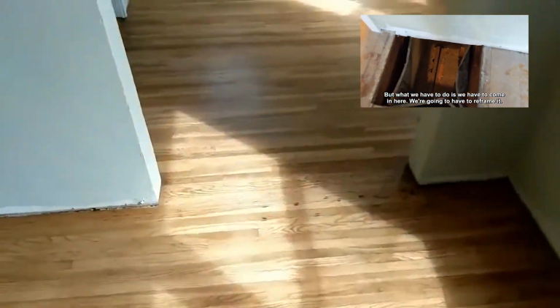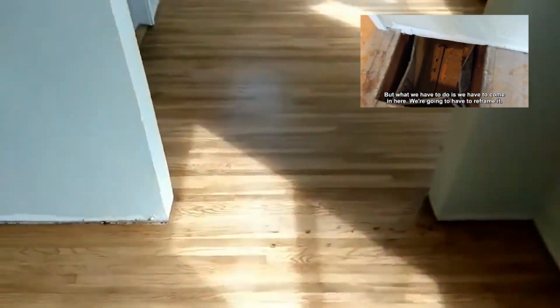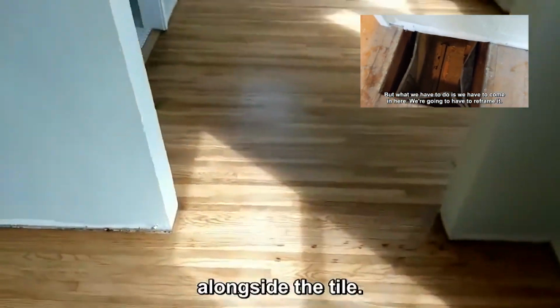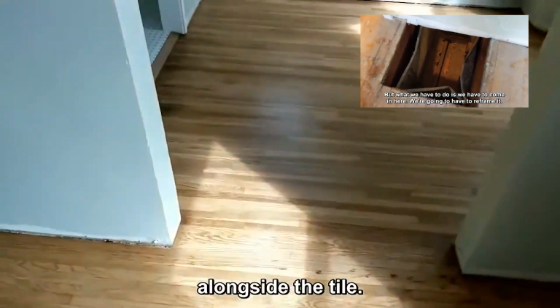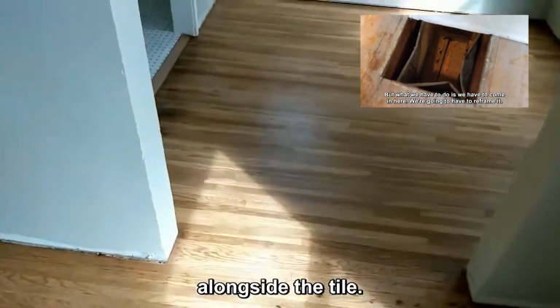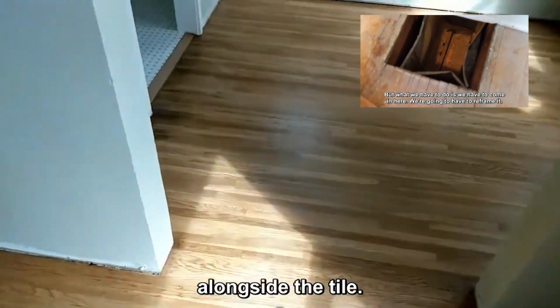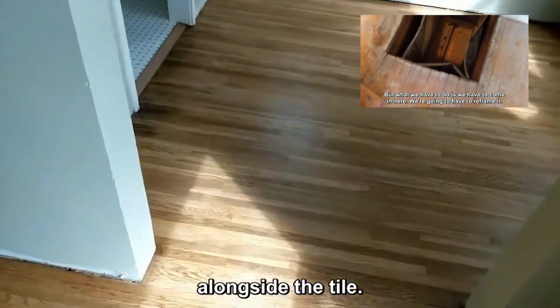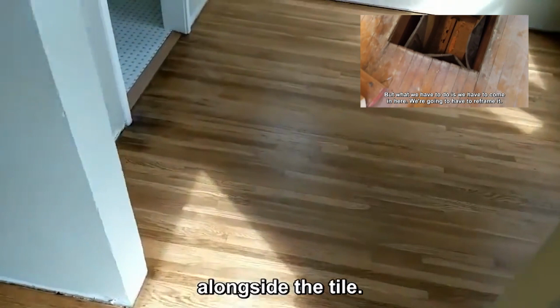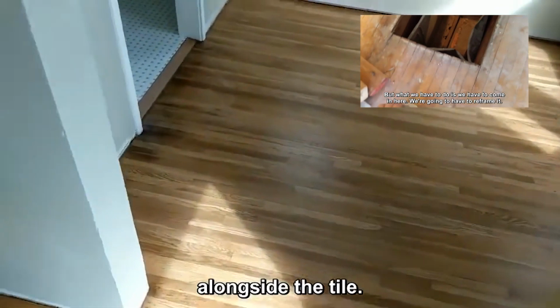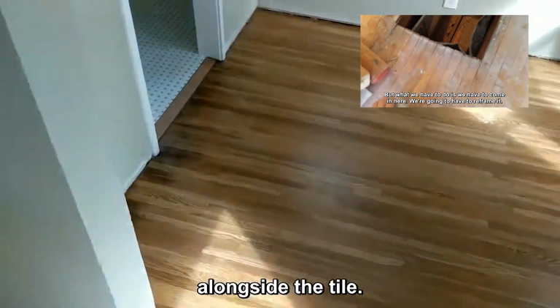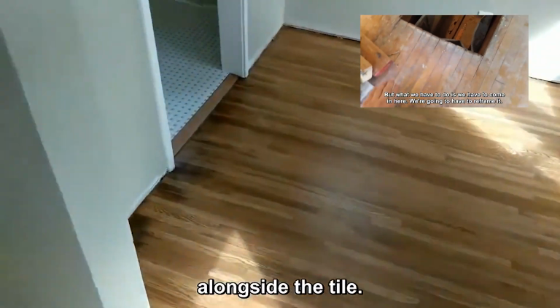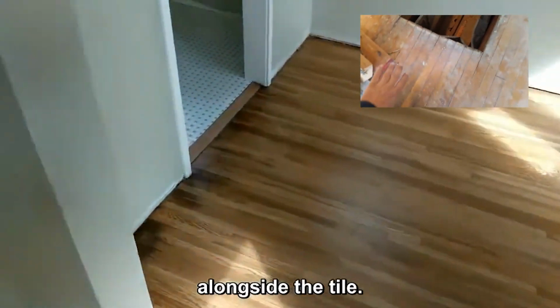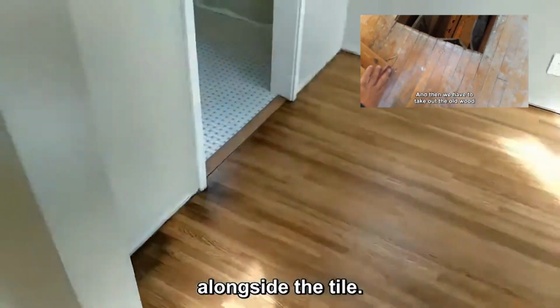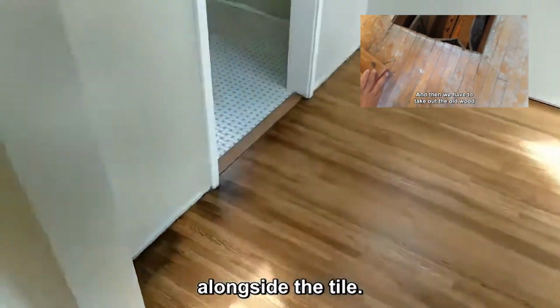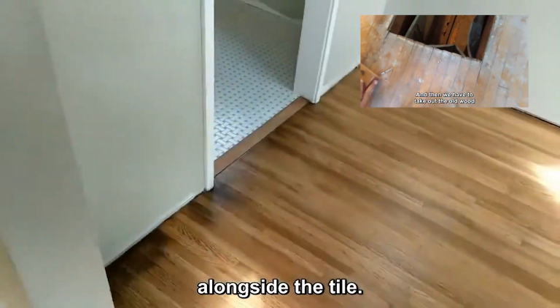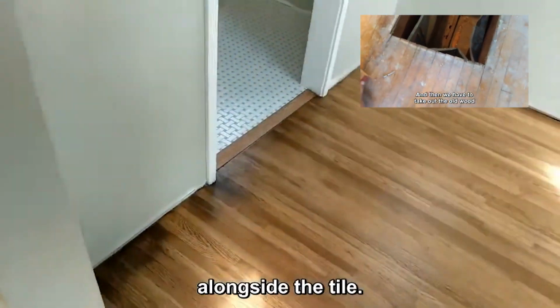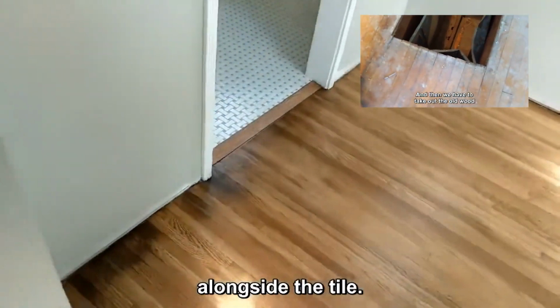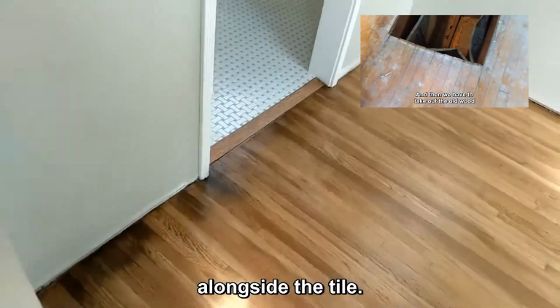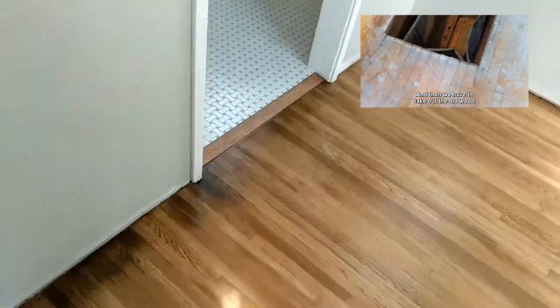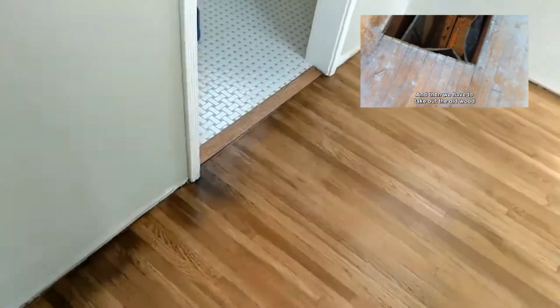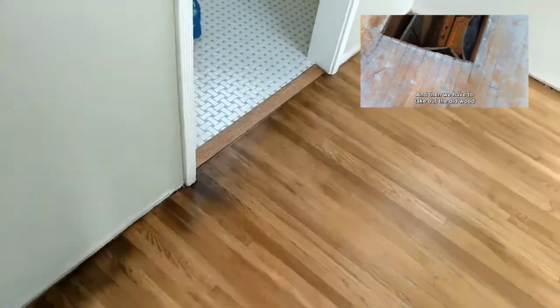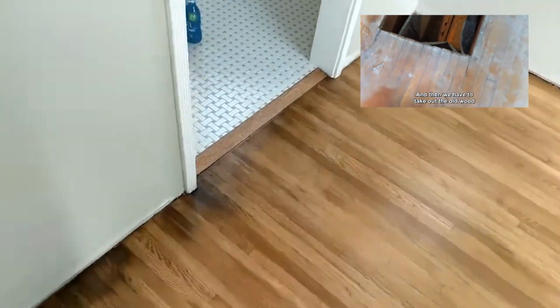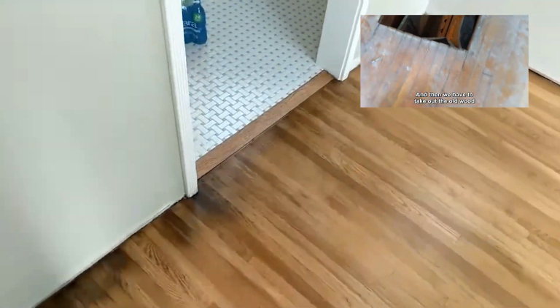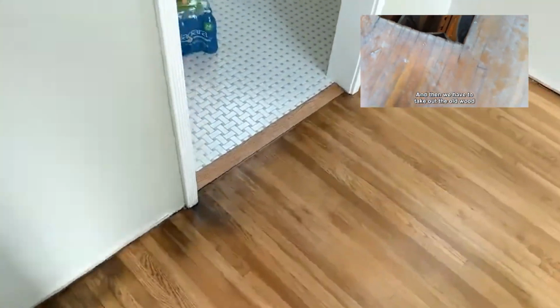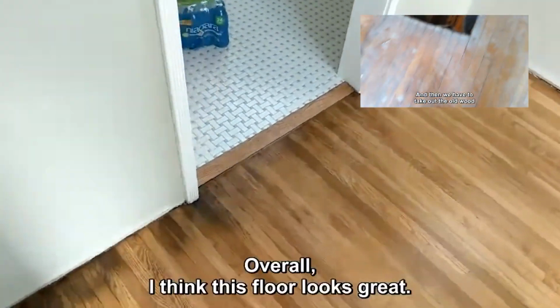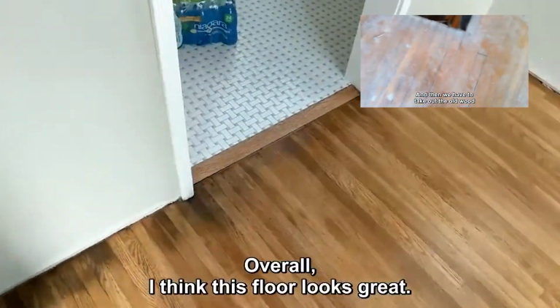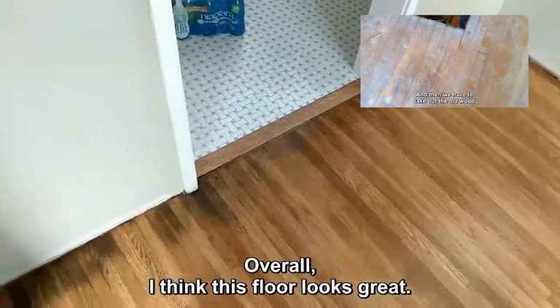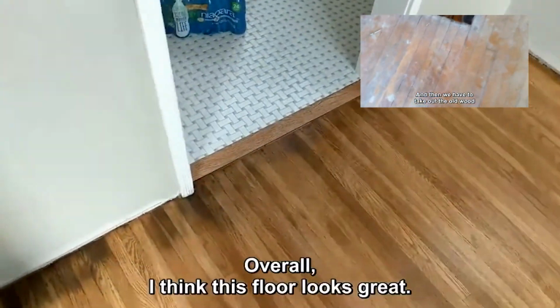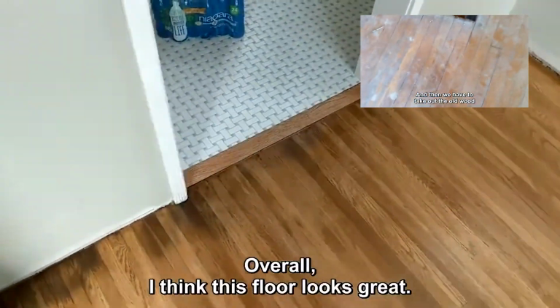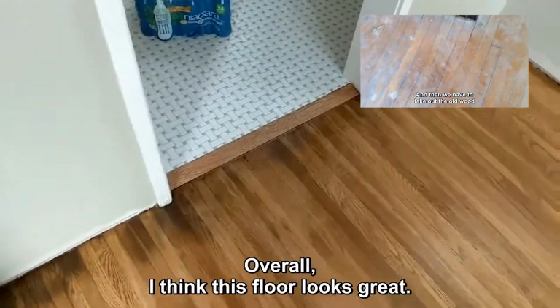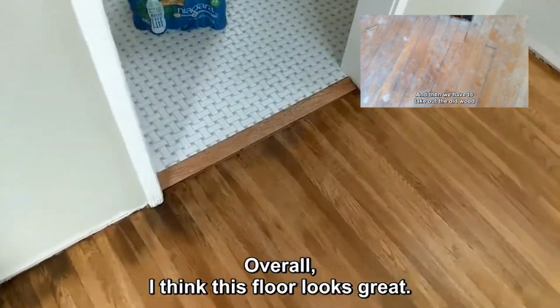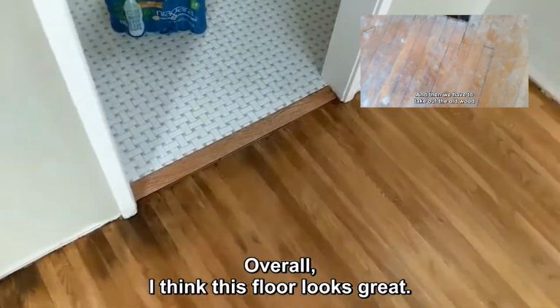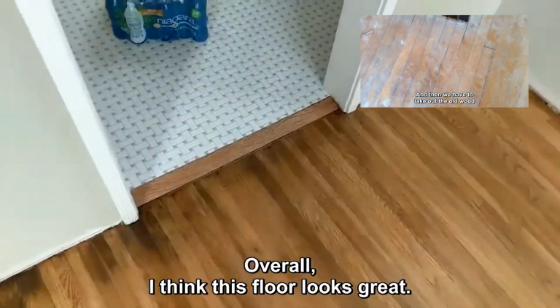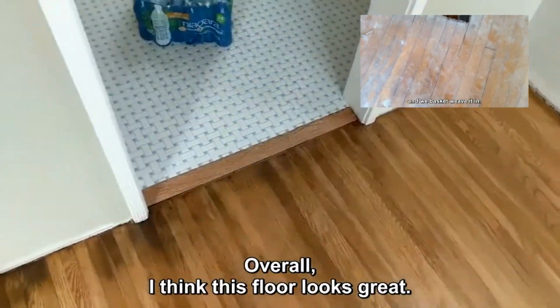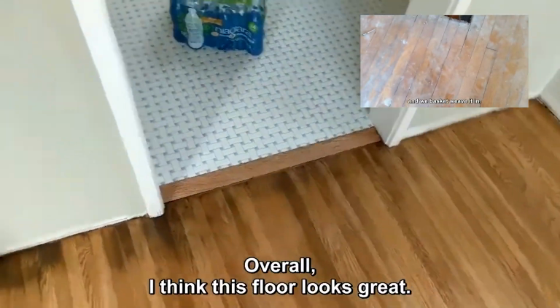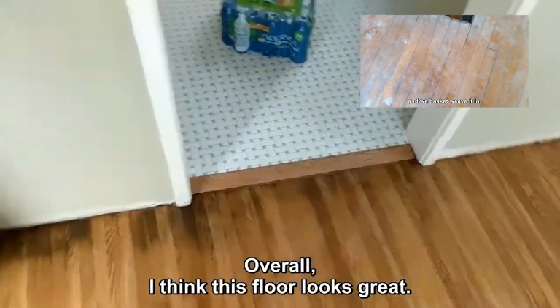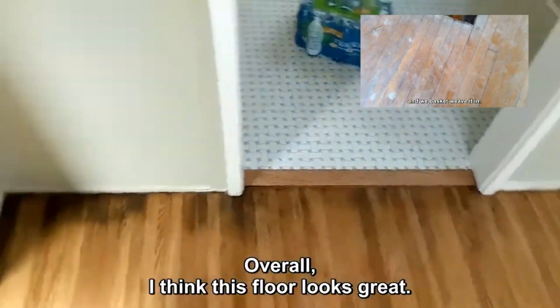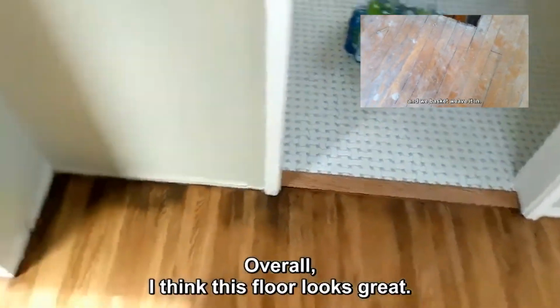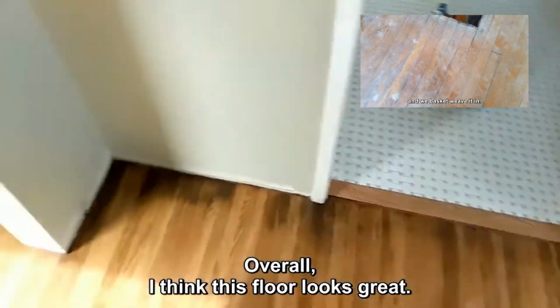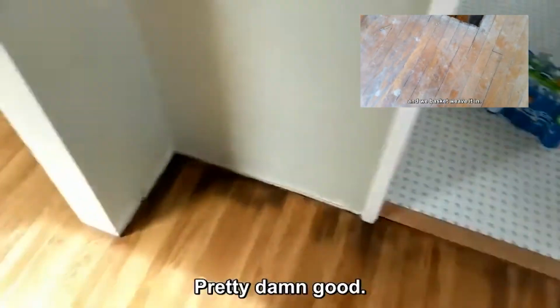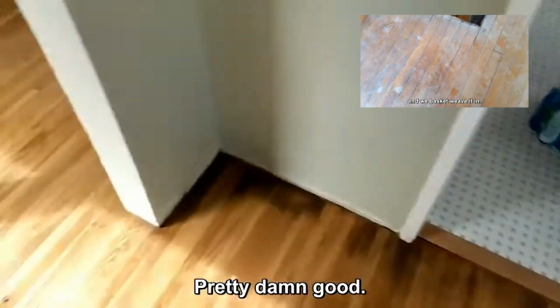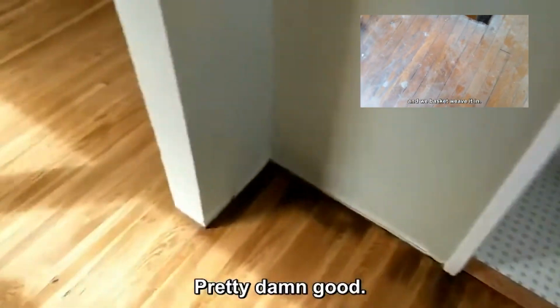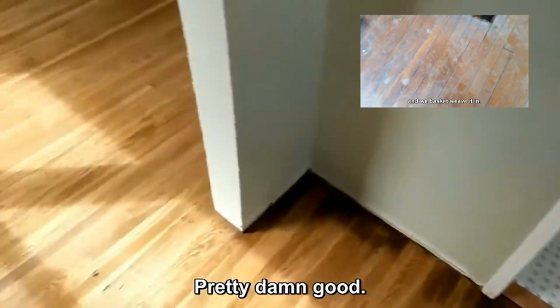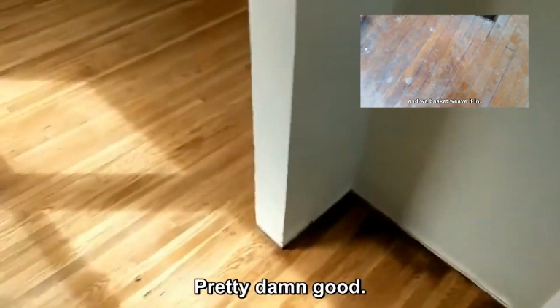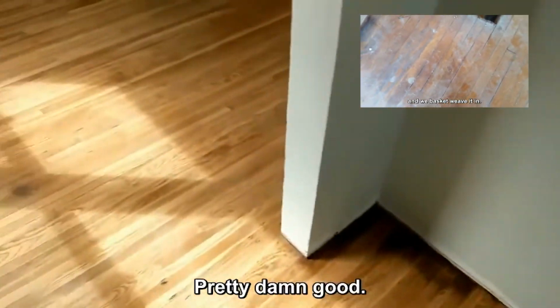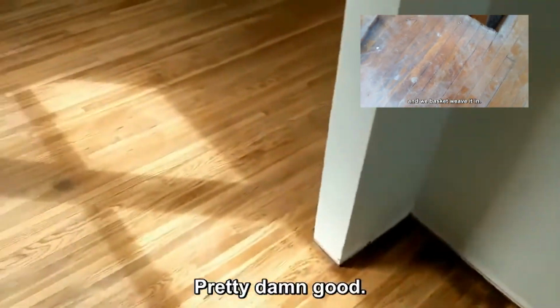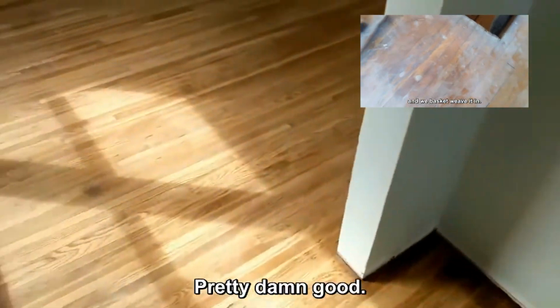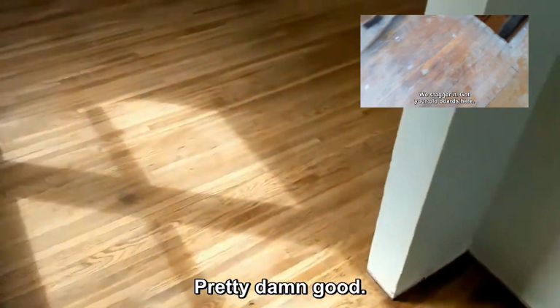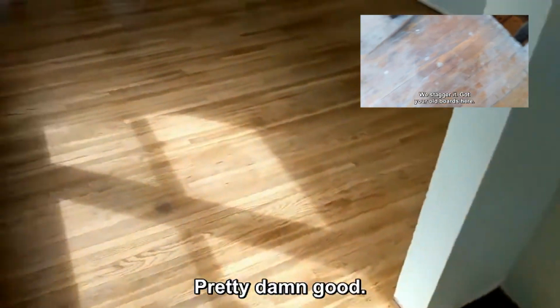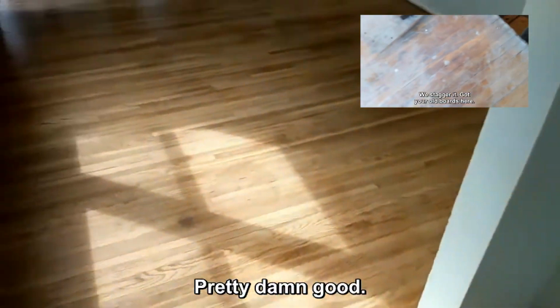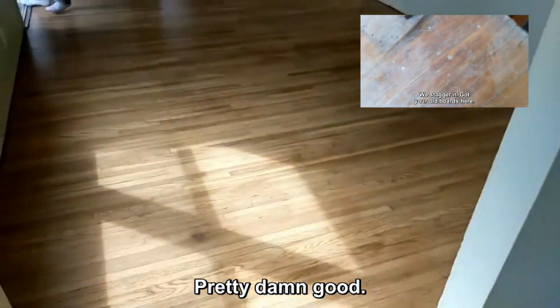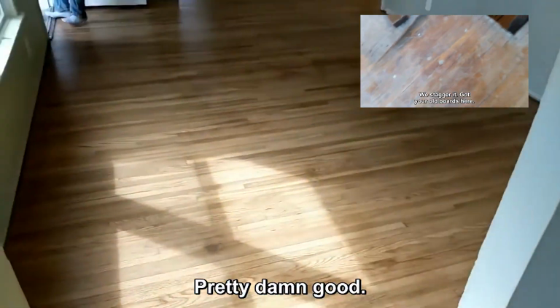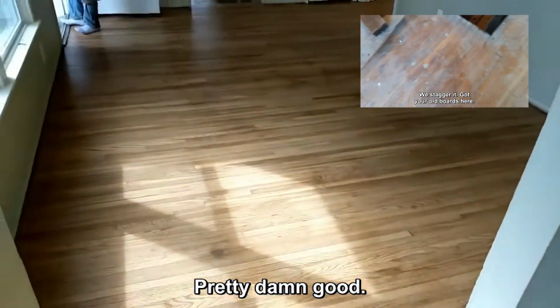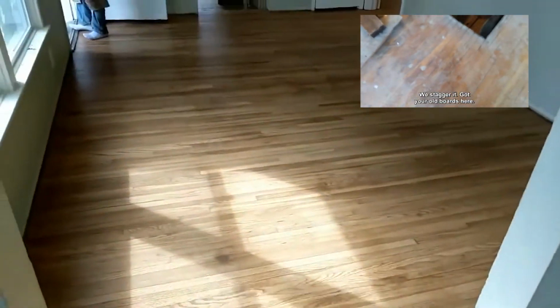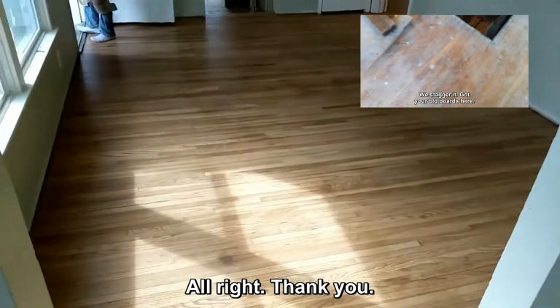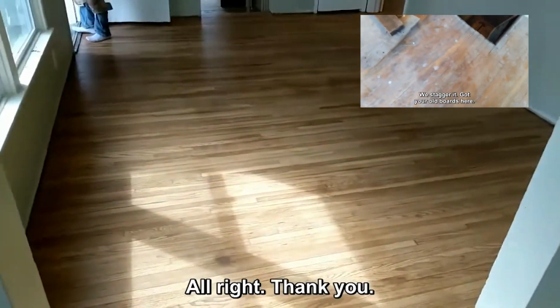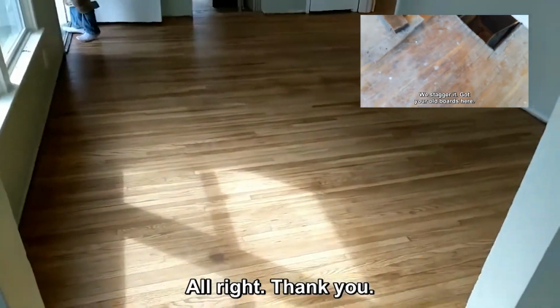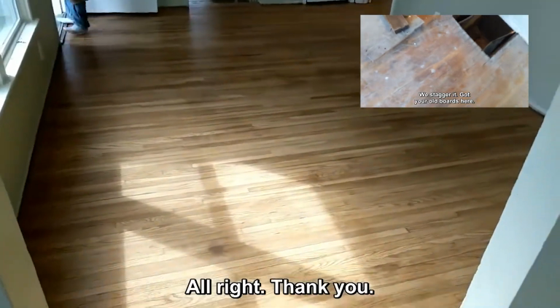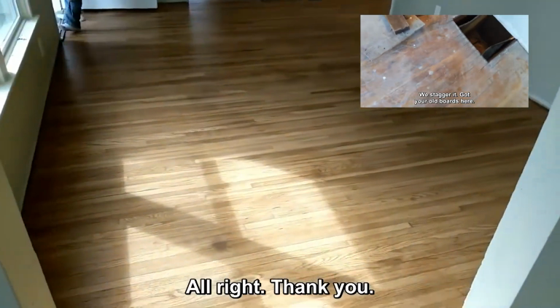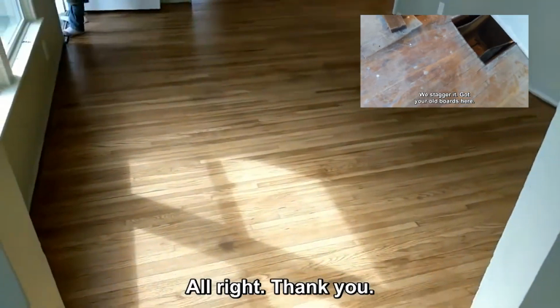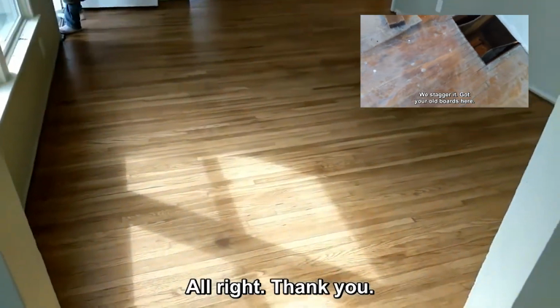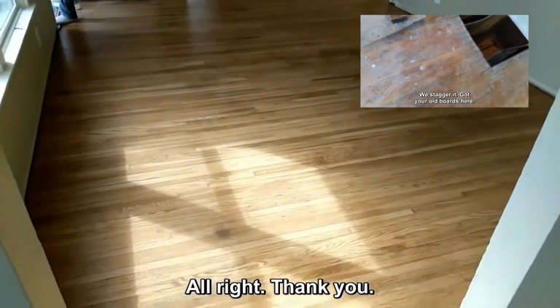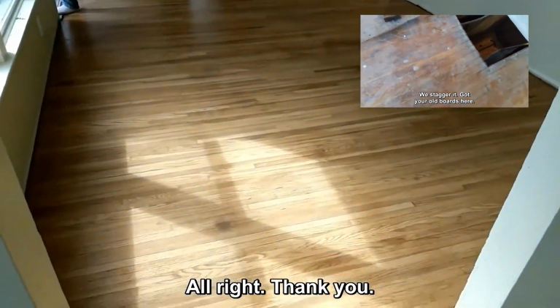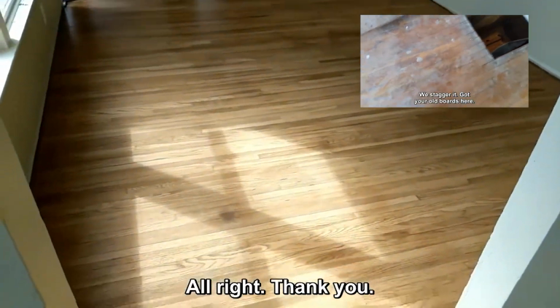Alongside the tile, overall I think this floor looks great - pretty damn good.